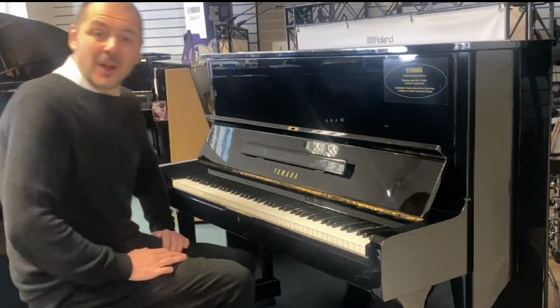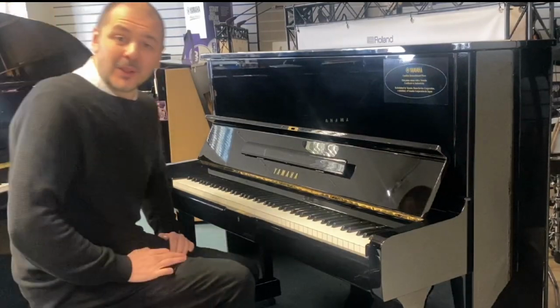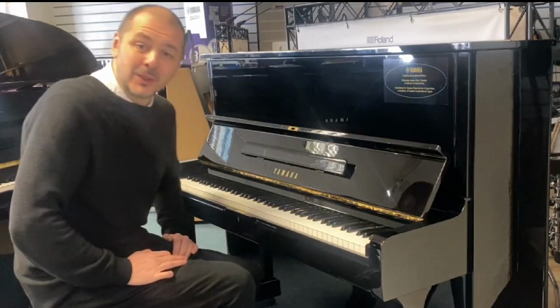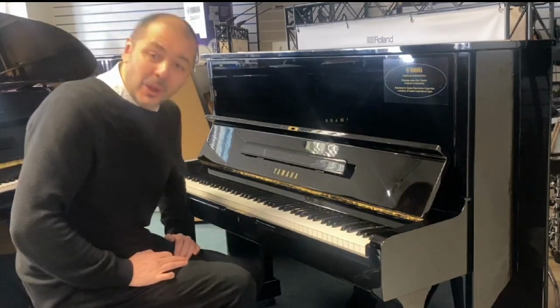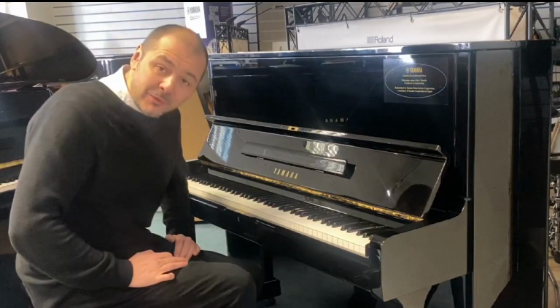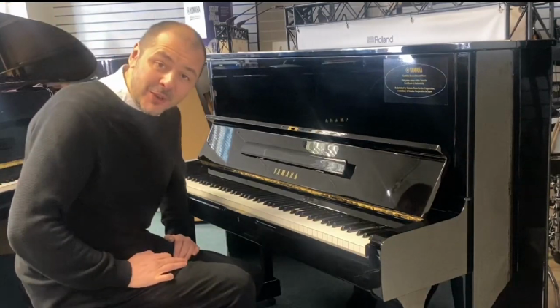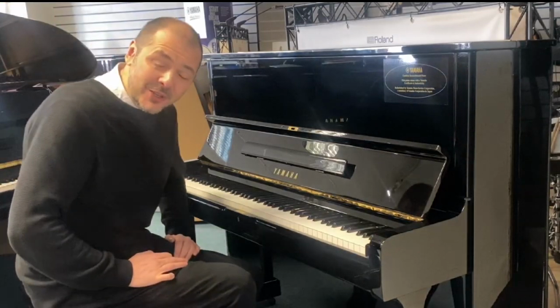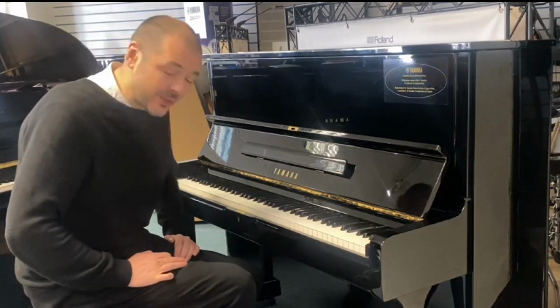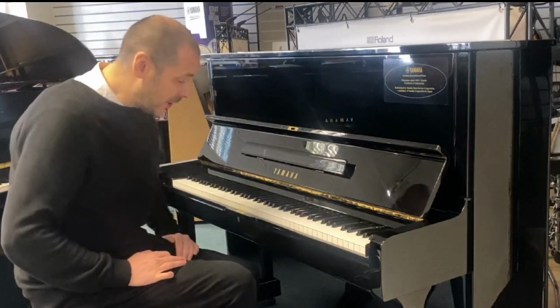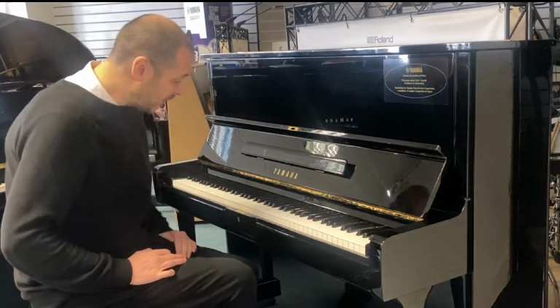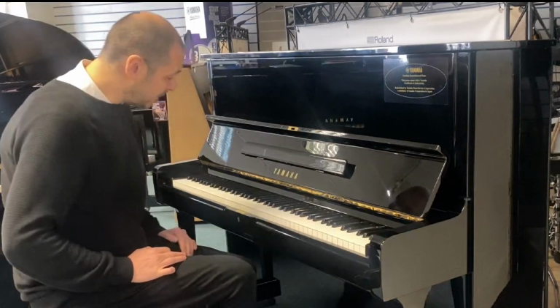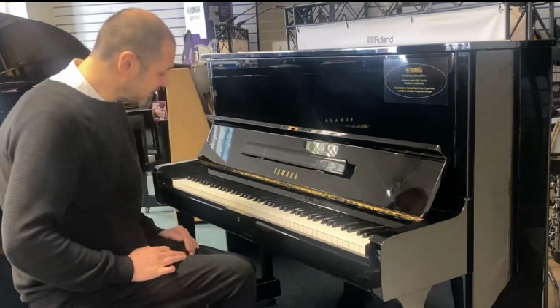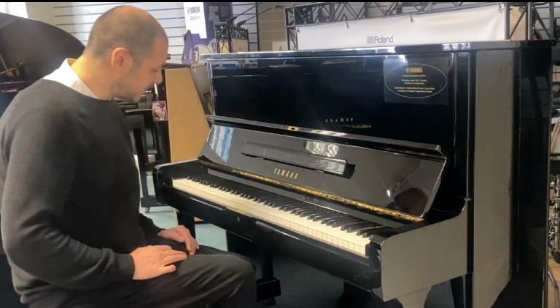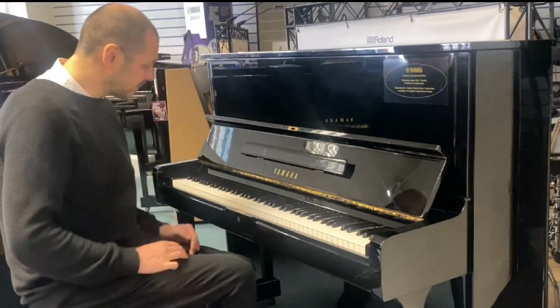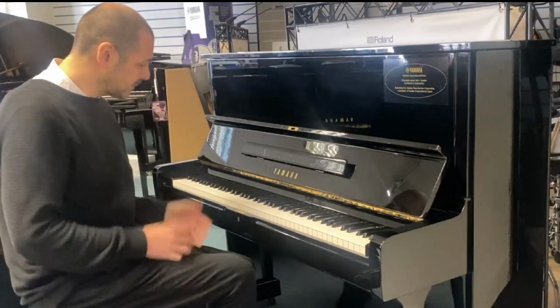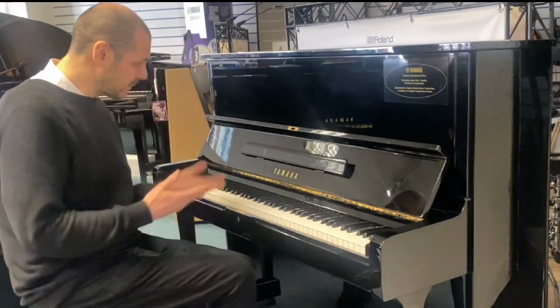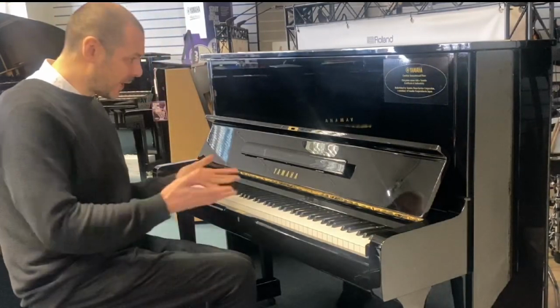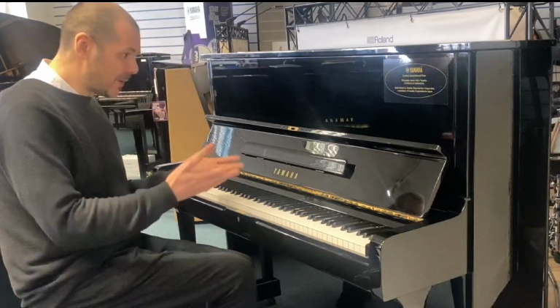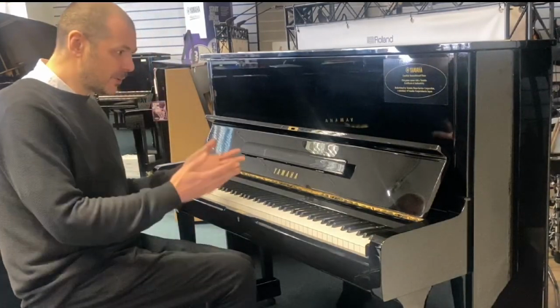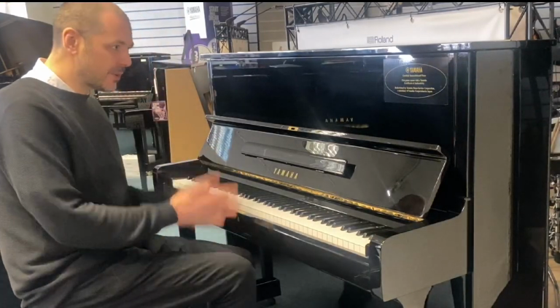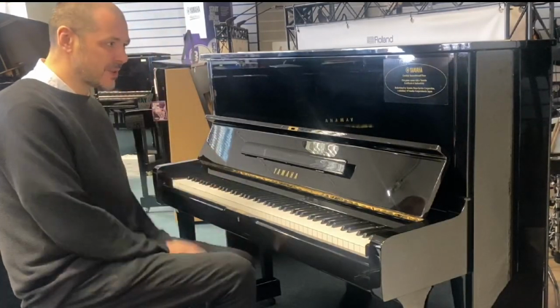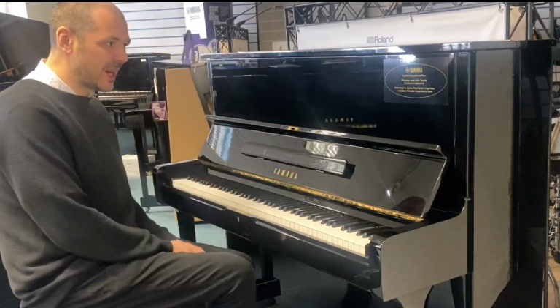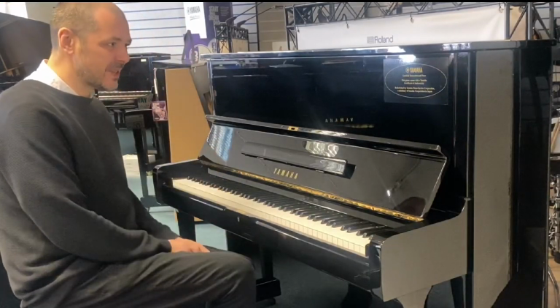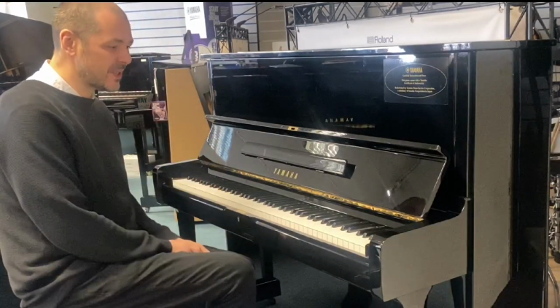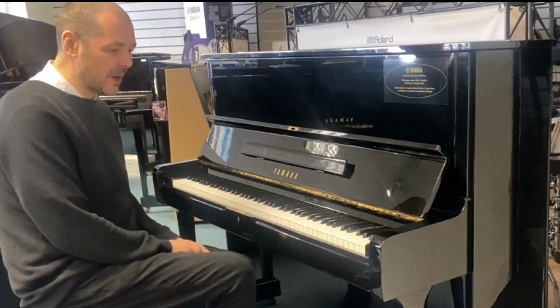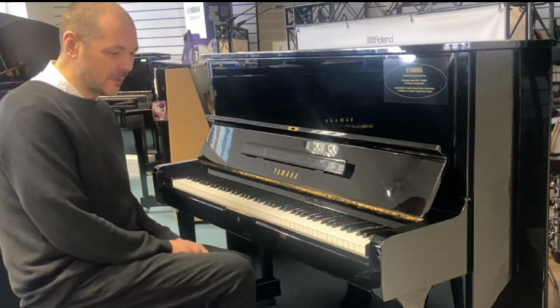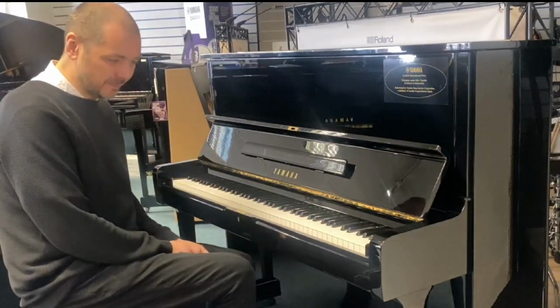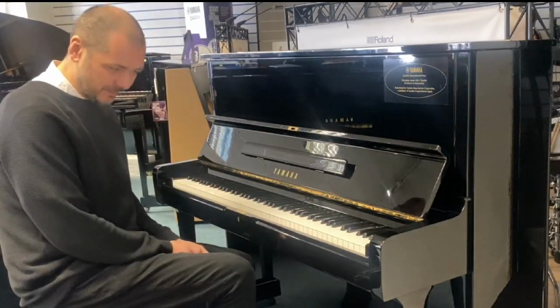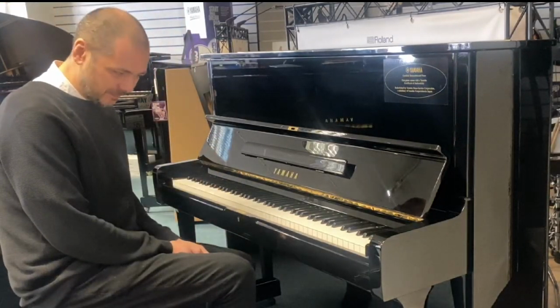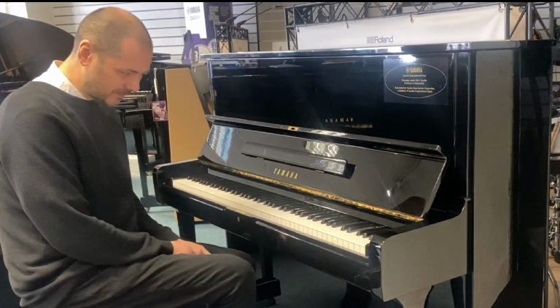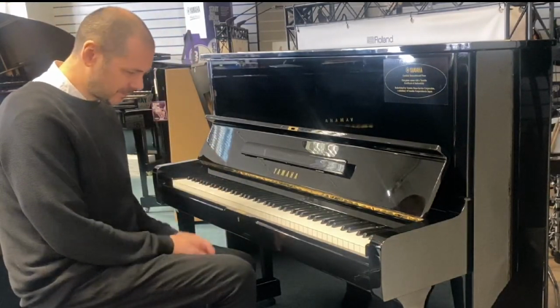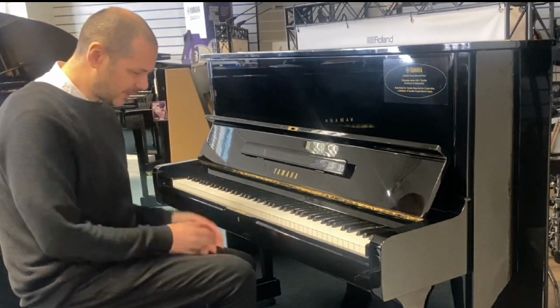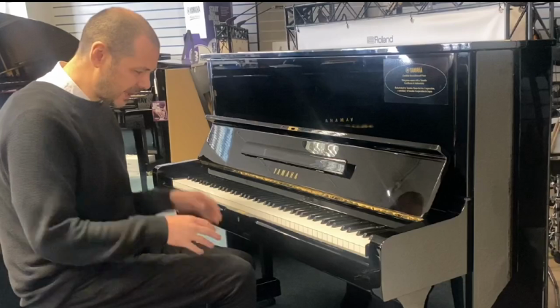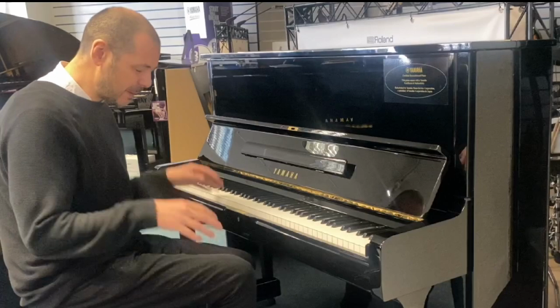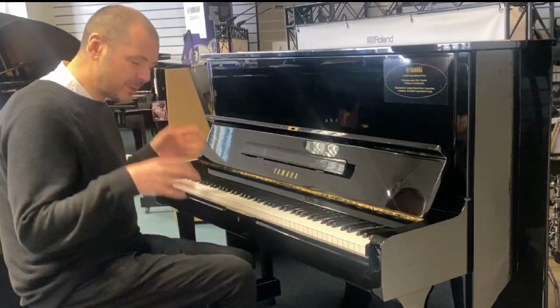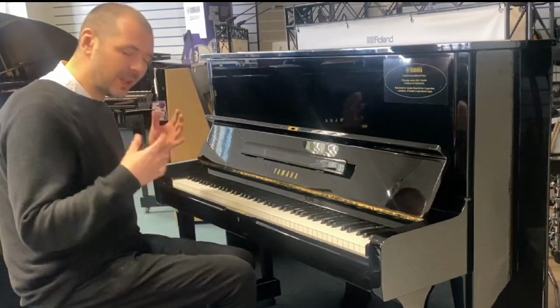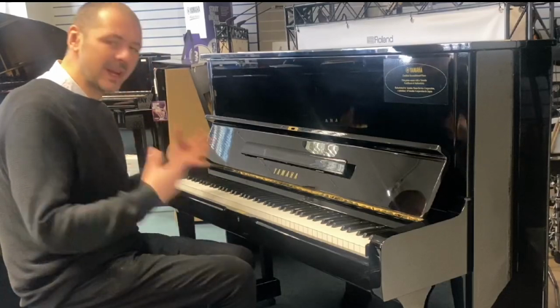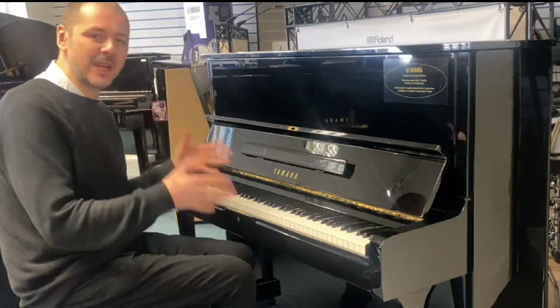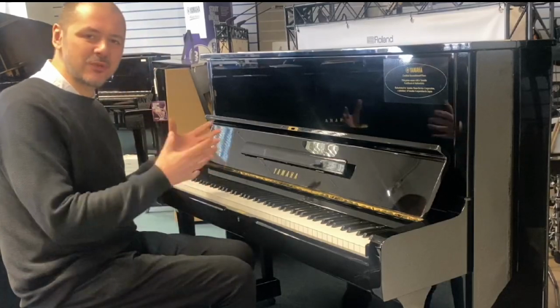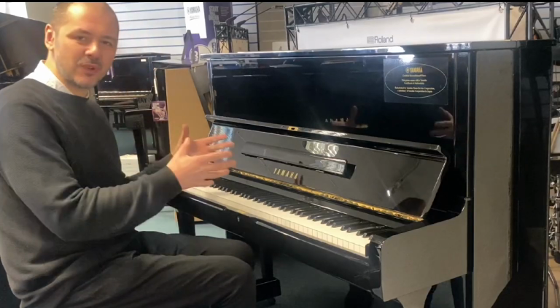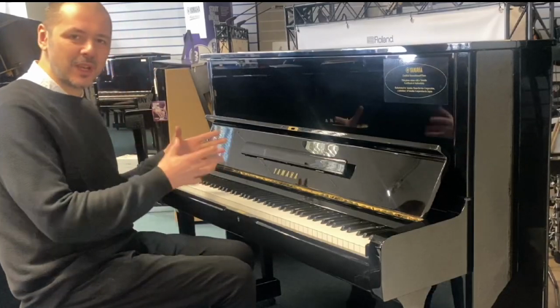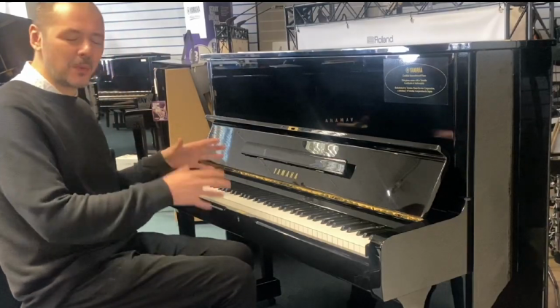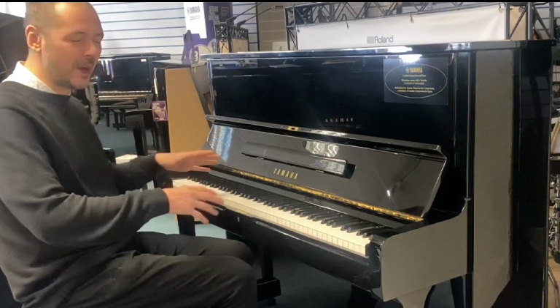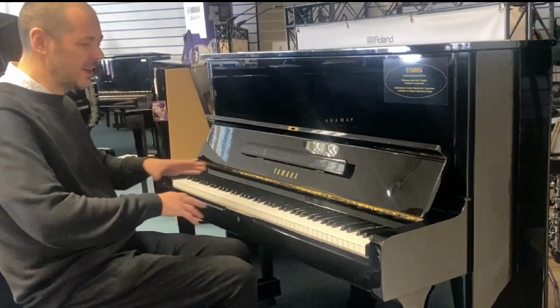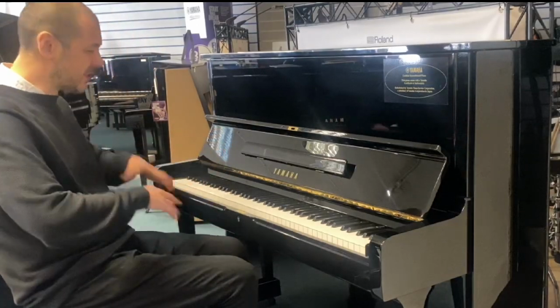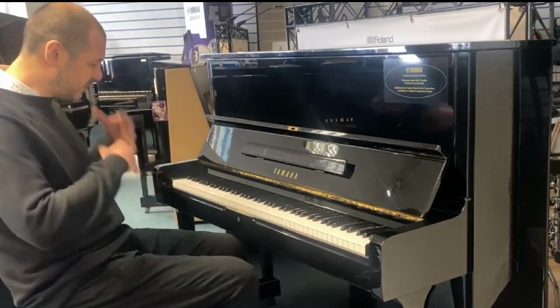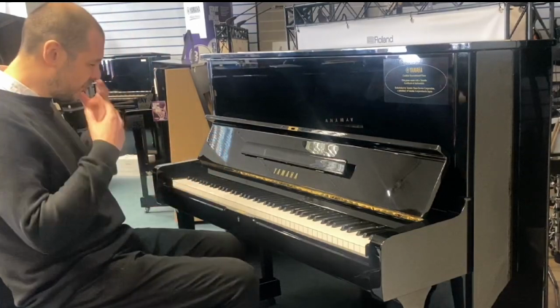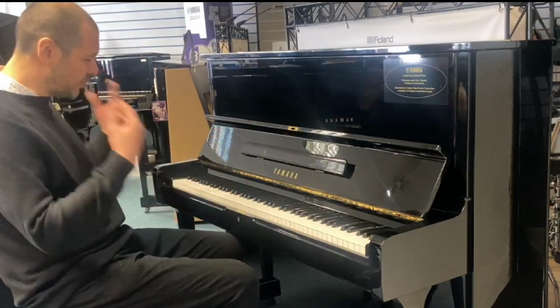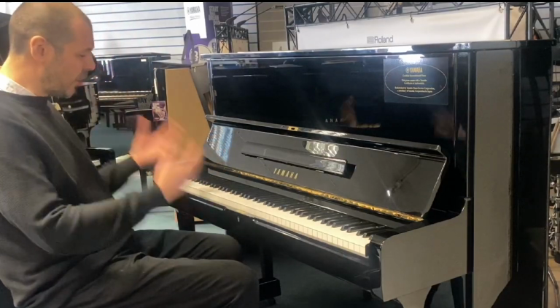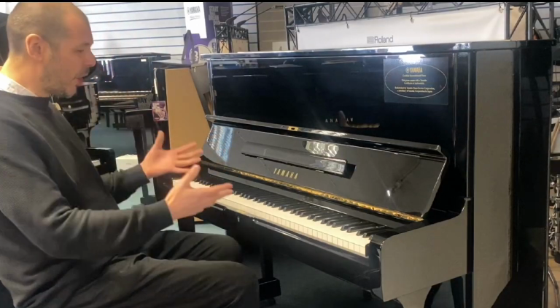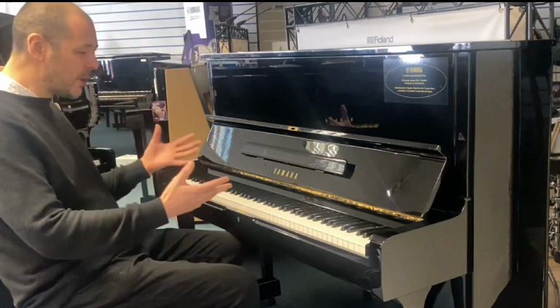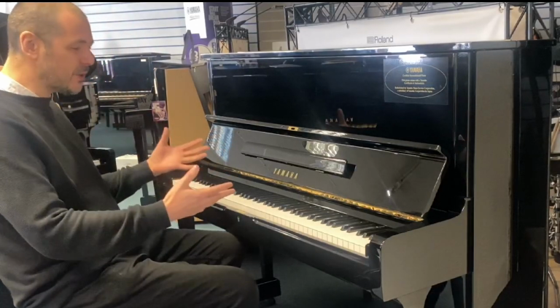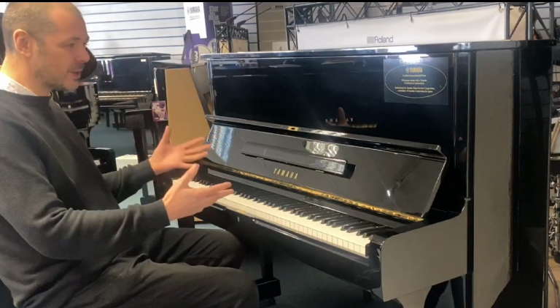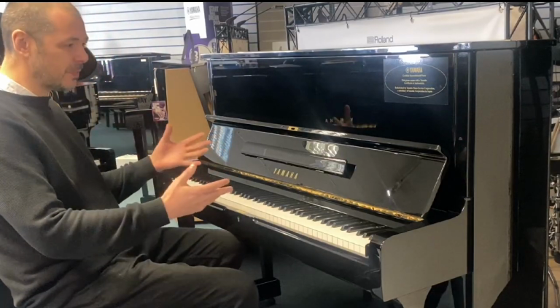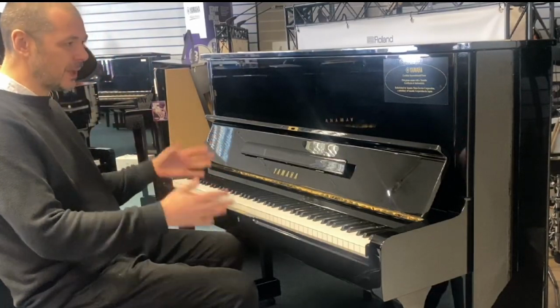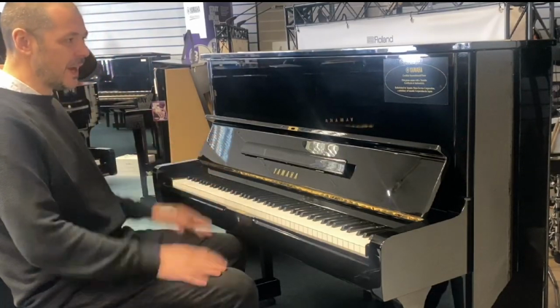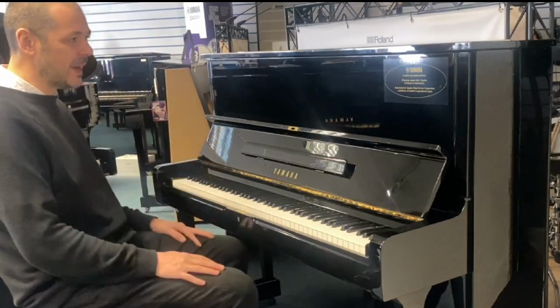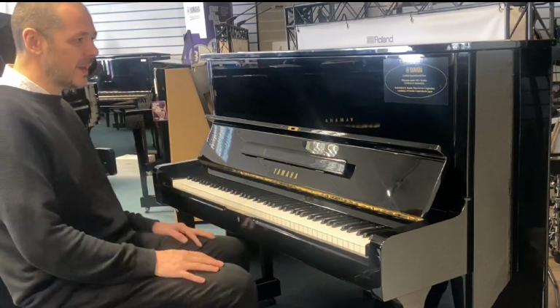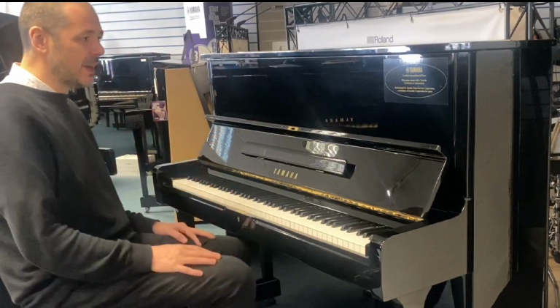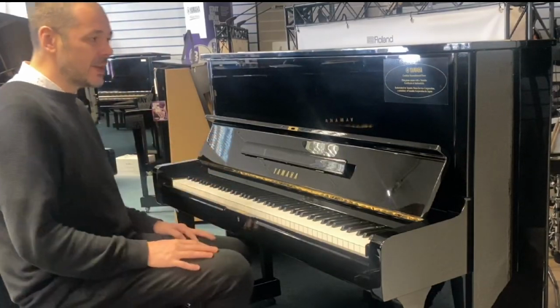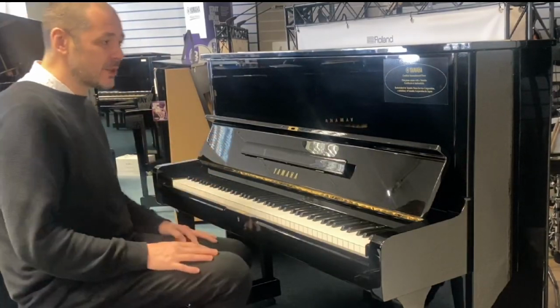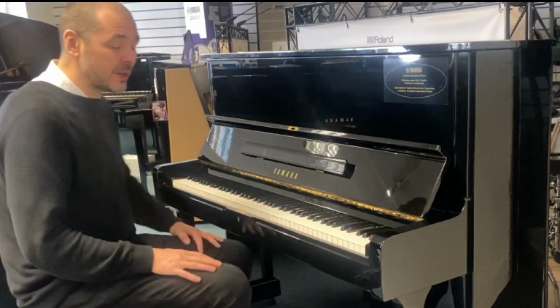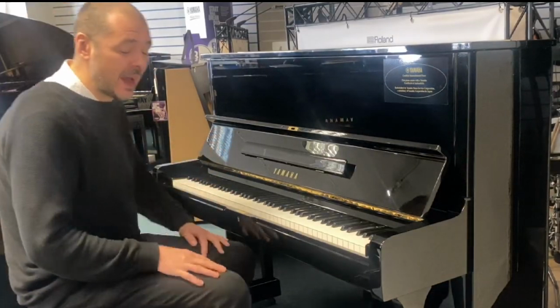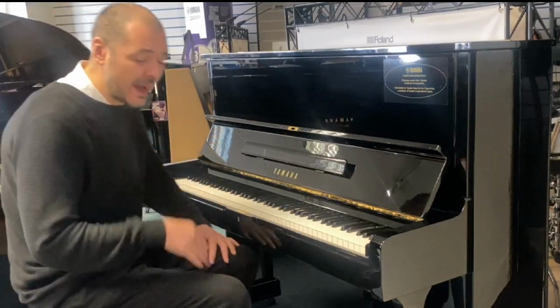Lovely stuff. How good does that sound? It plays really well. It's a joy to play.